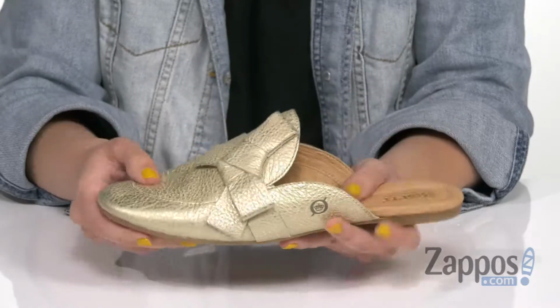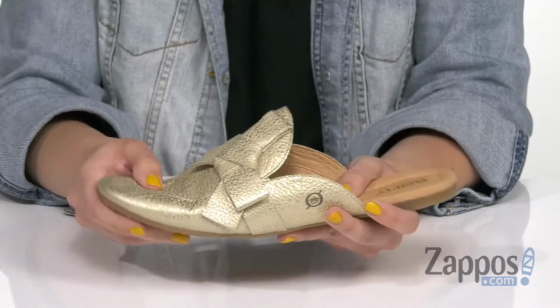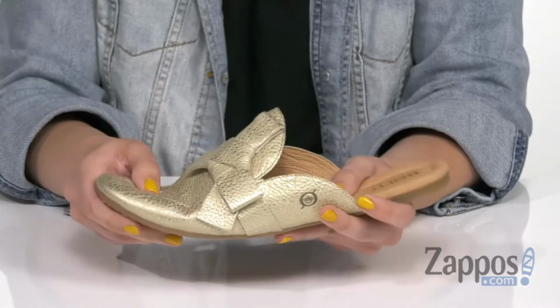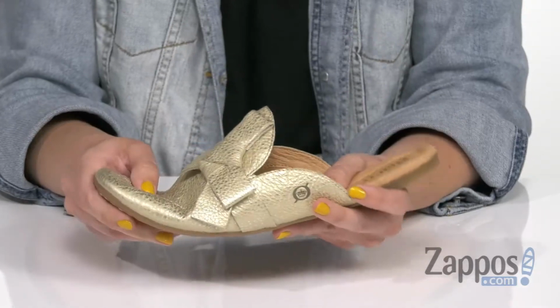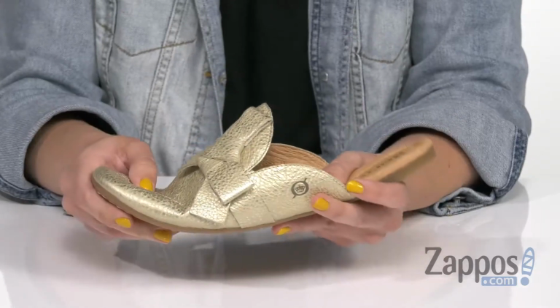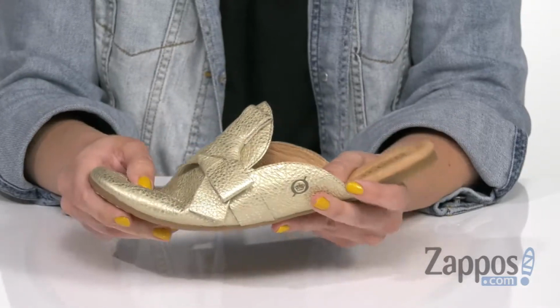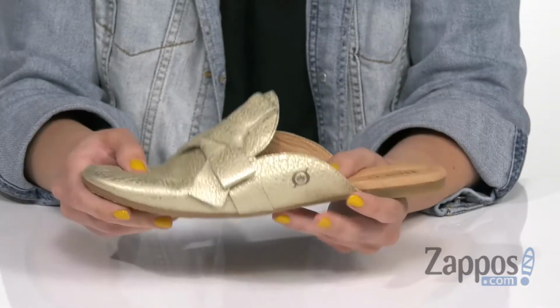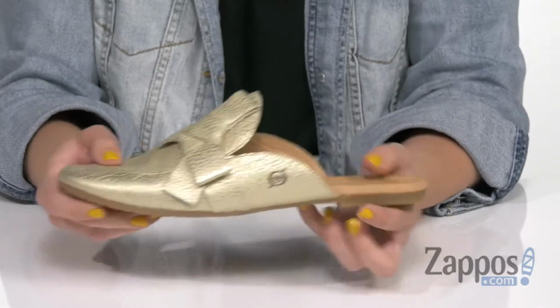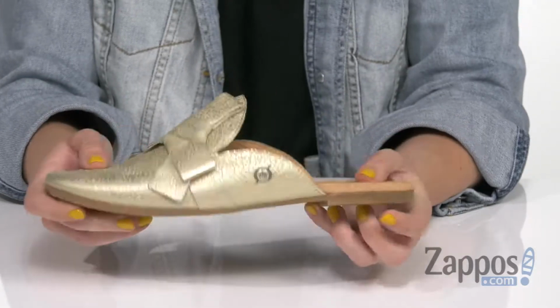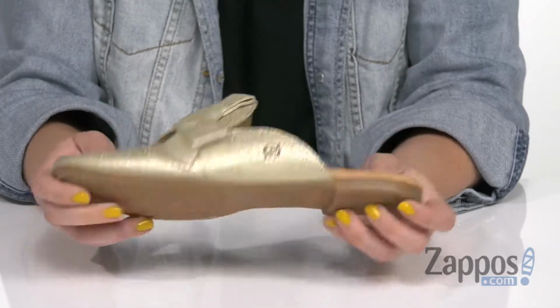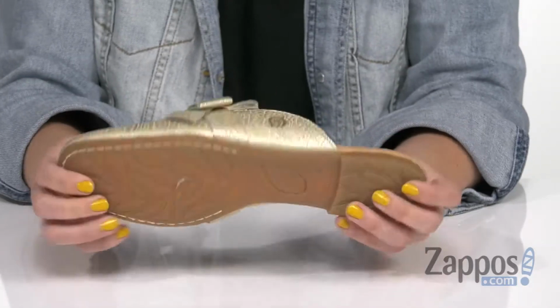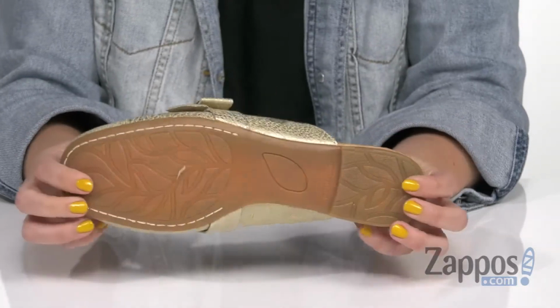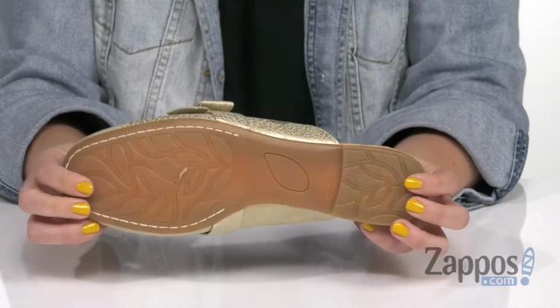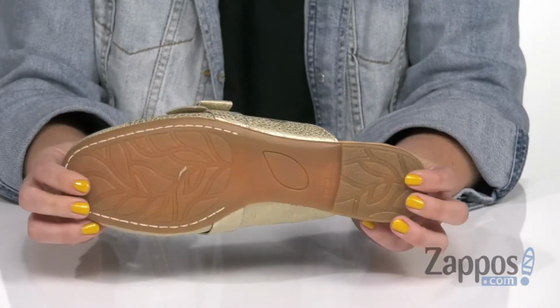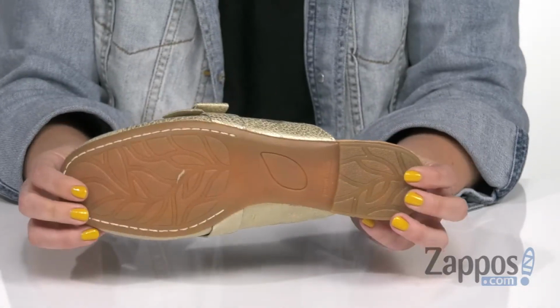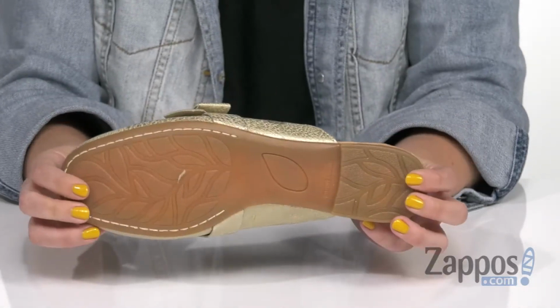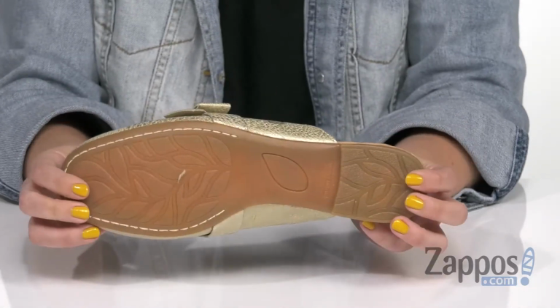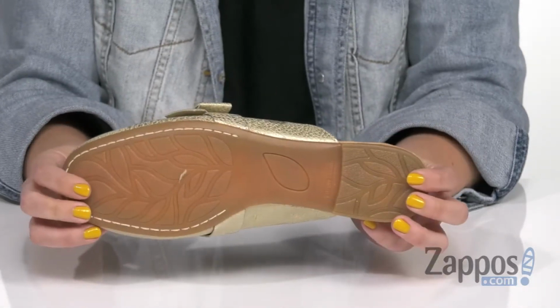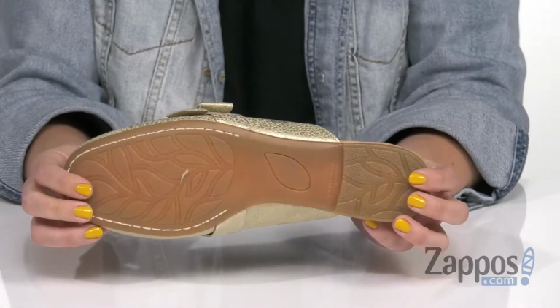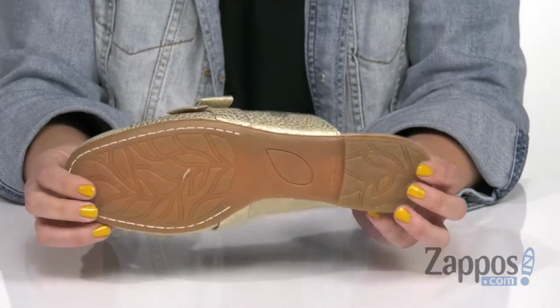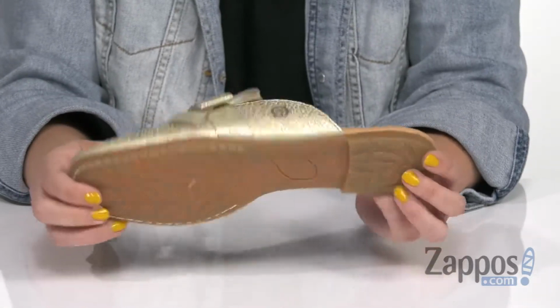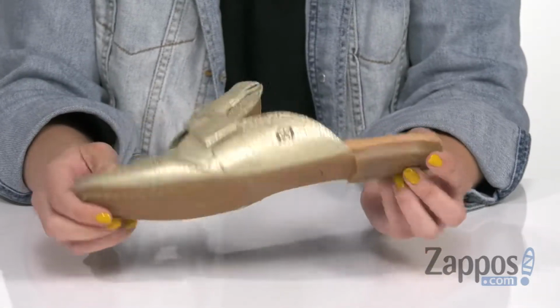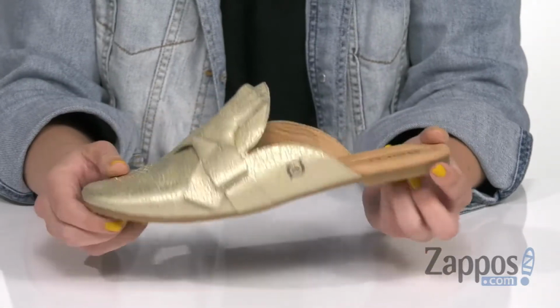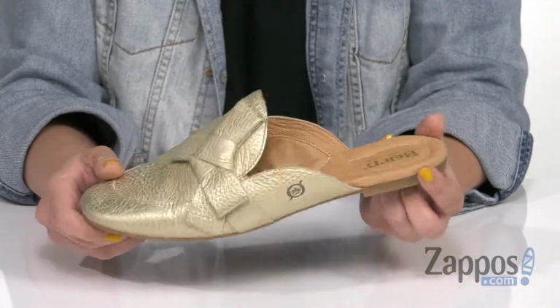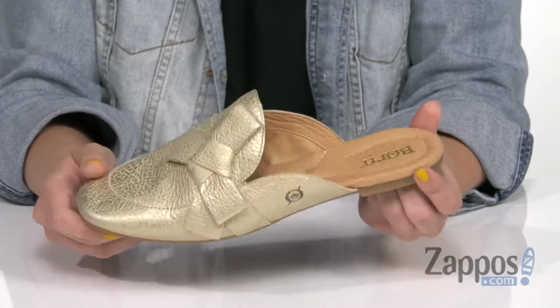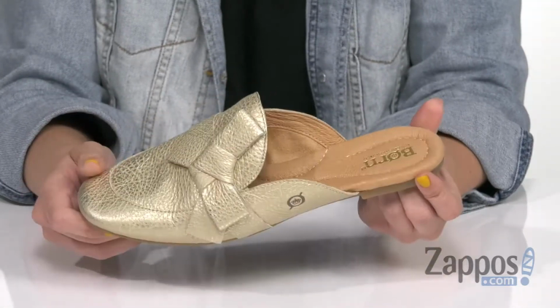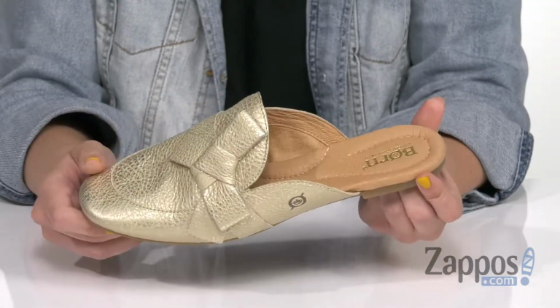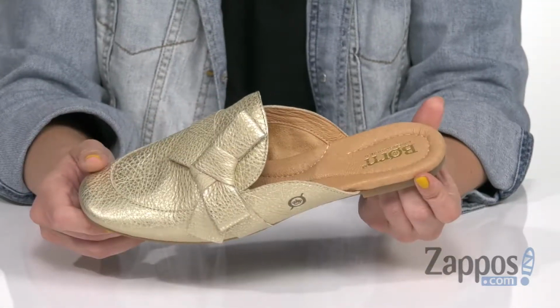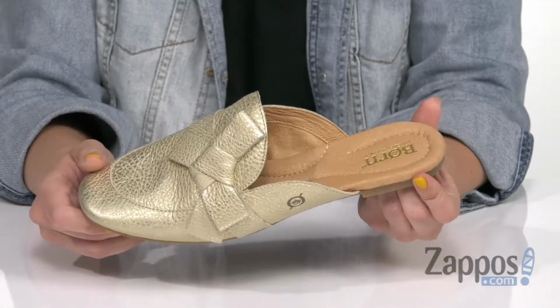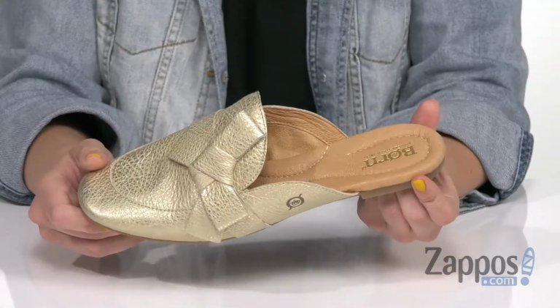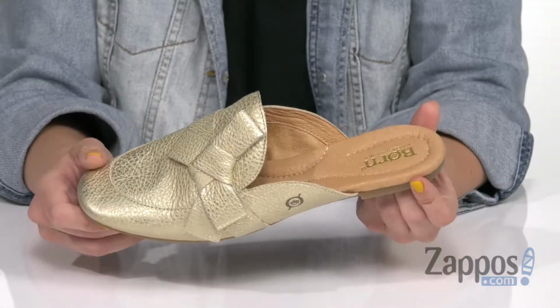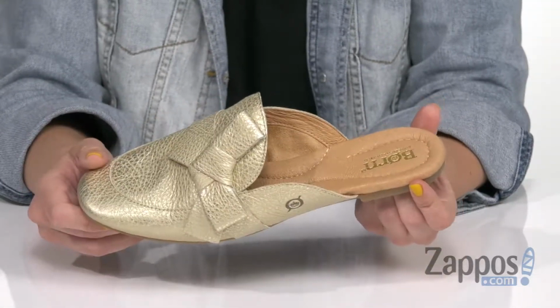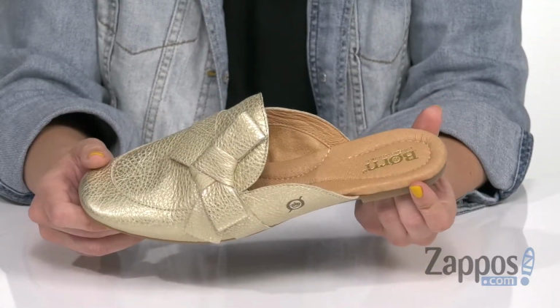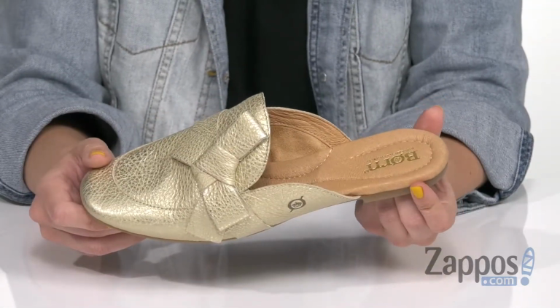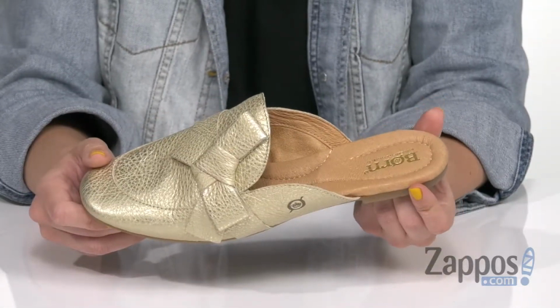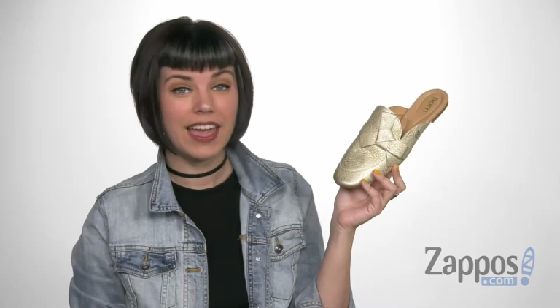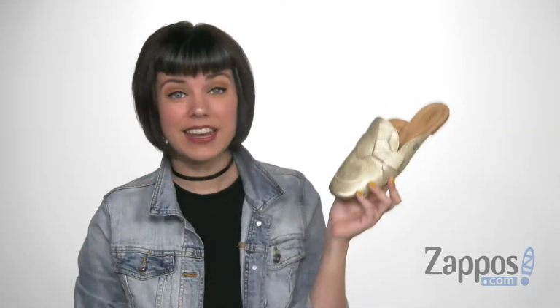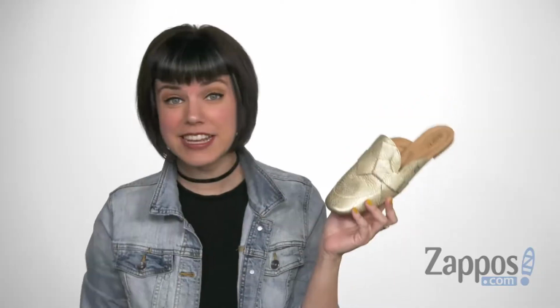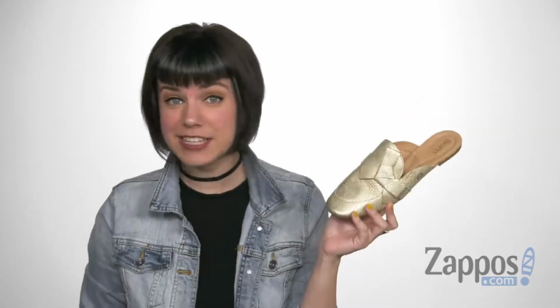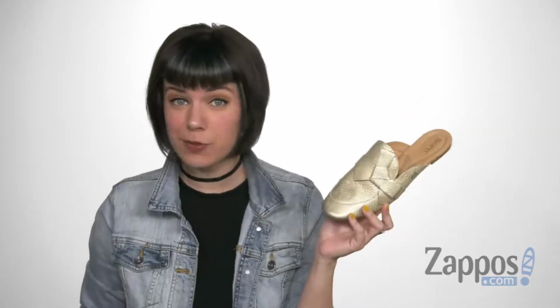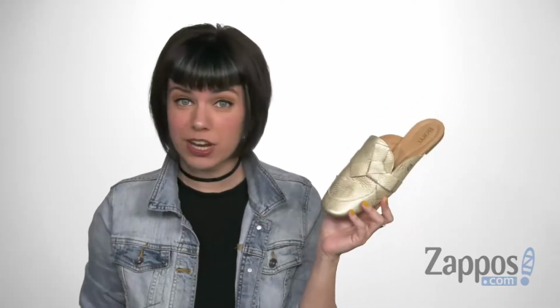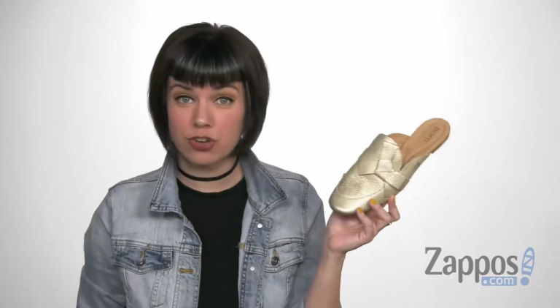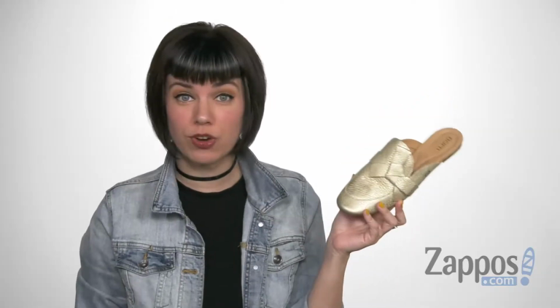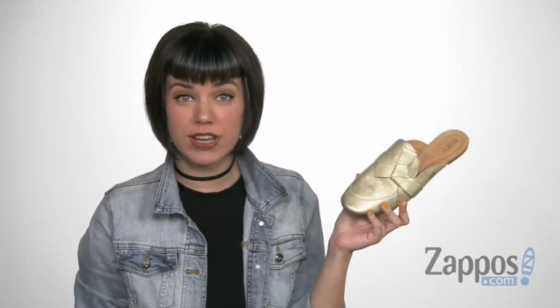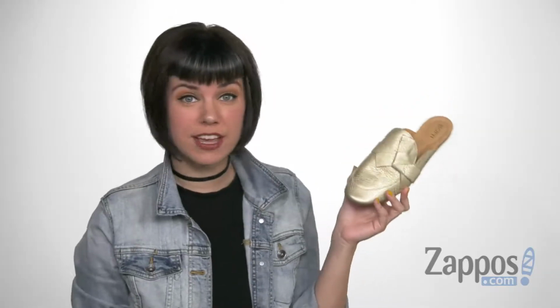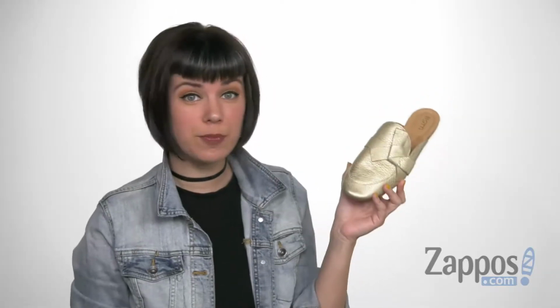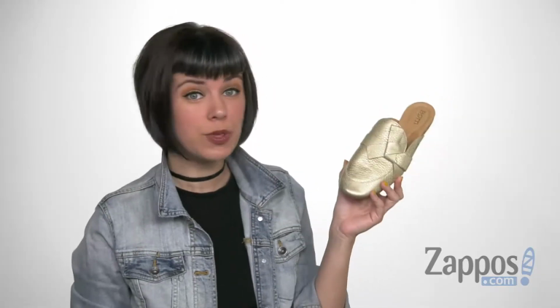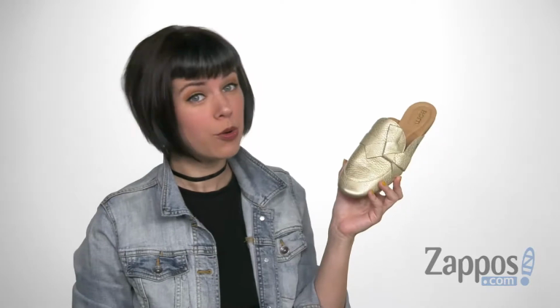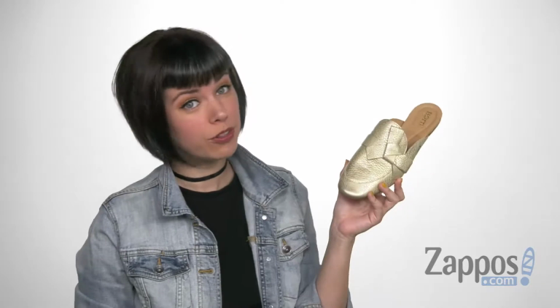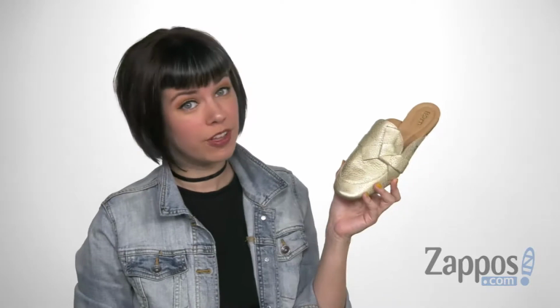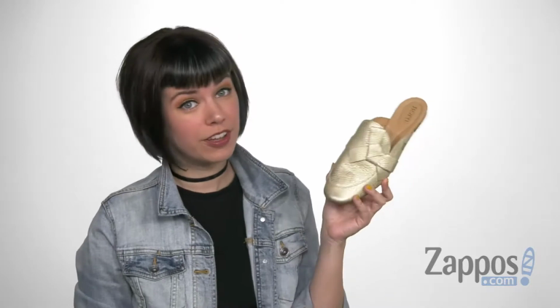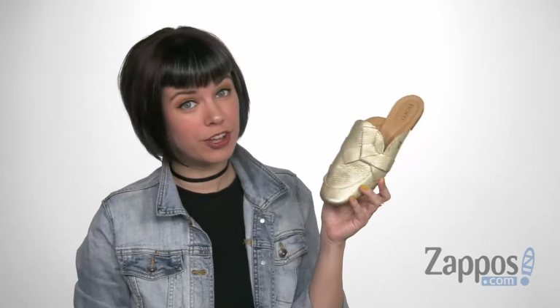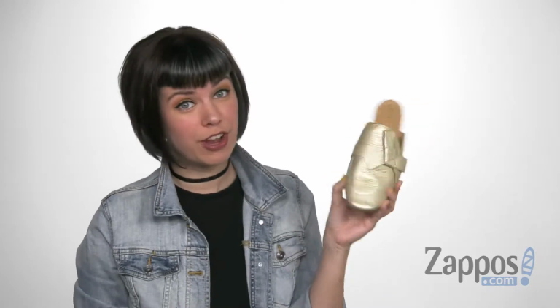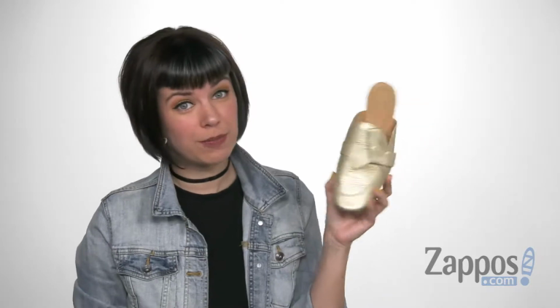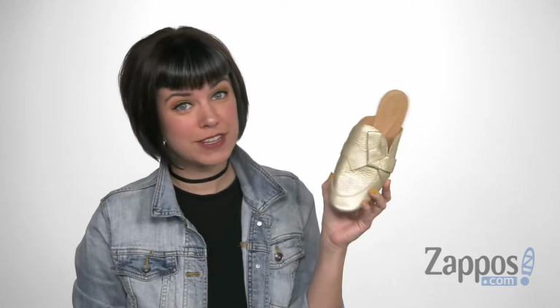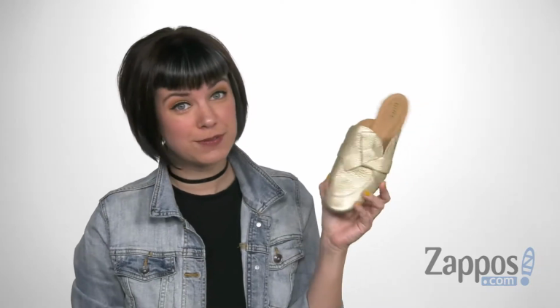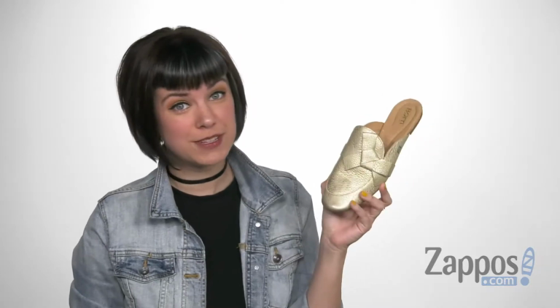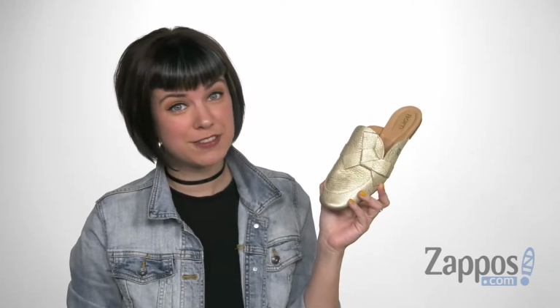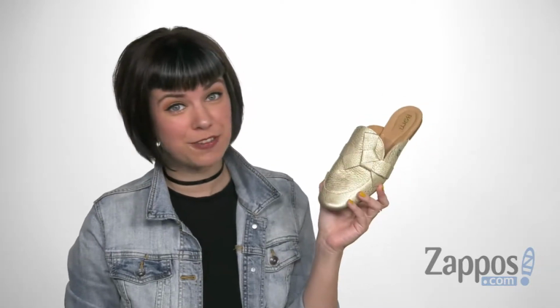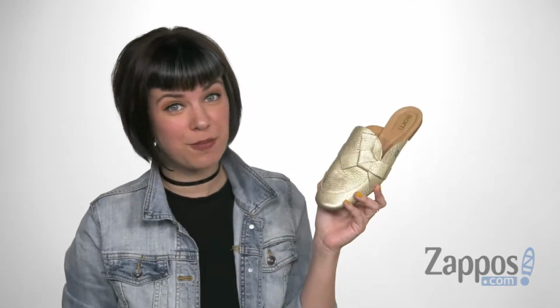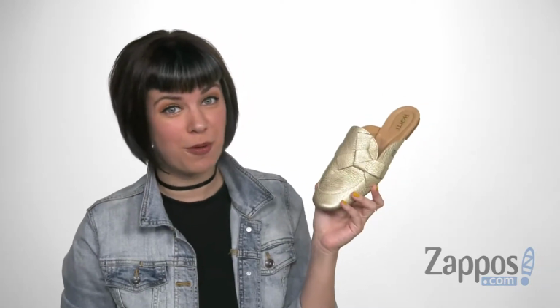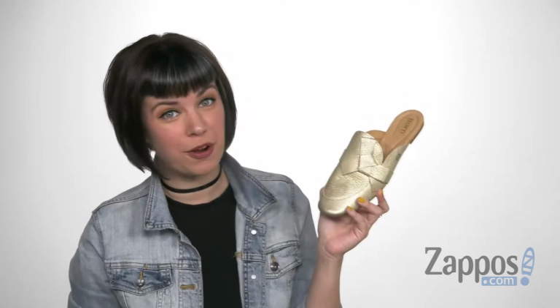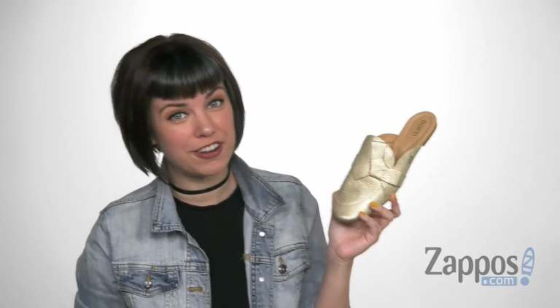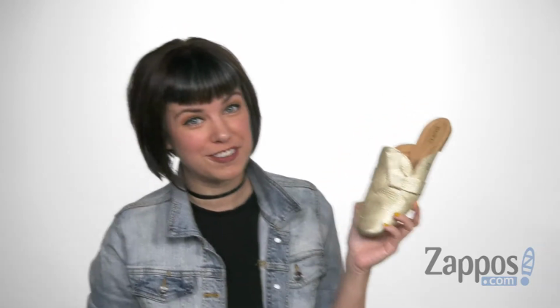It's flexible, all on top of a durable rubber outsole. An easy way to dress up your look — grab these ones from Born.